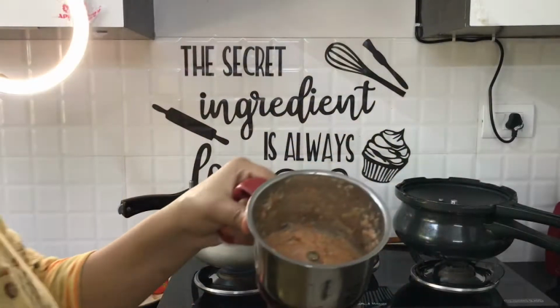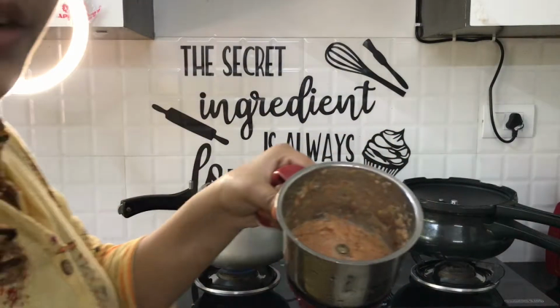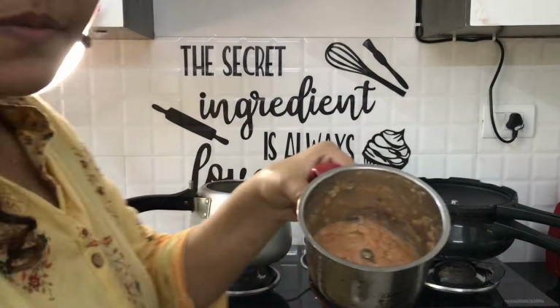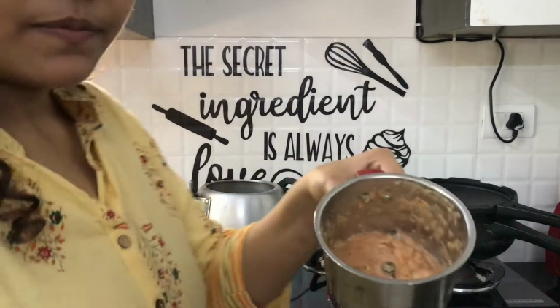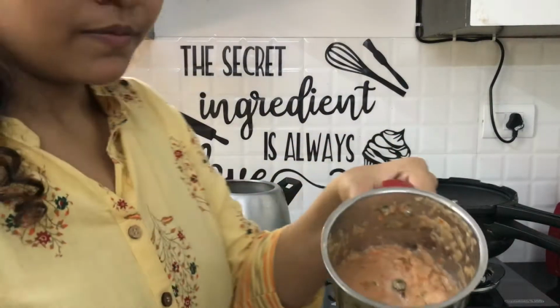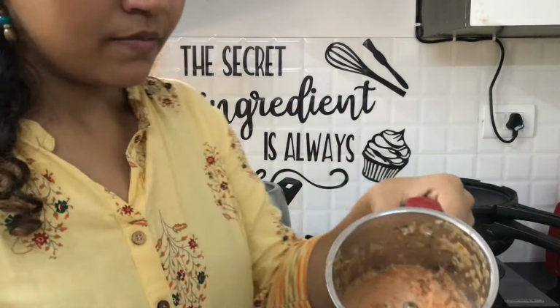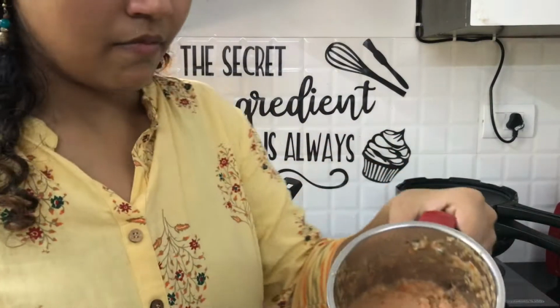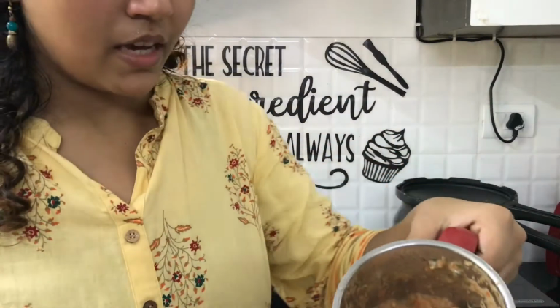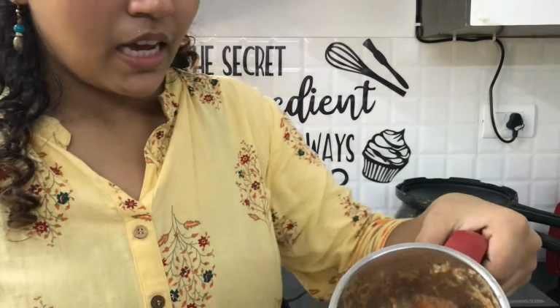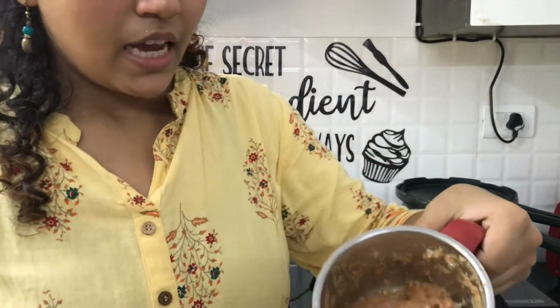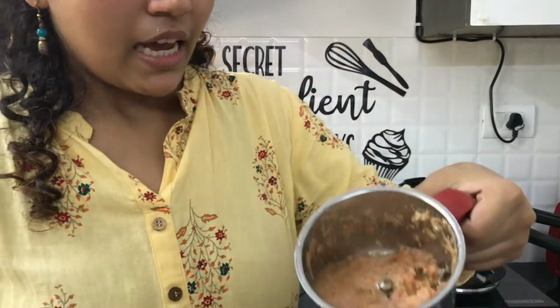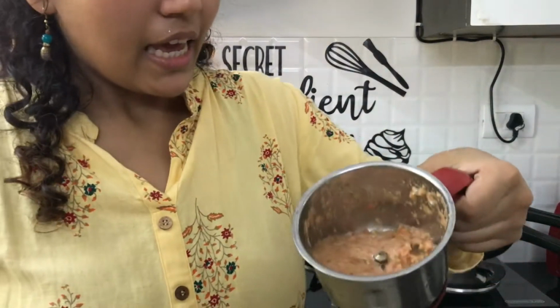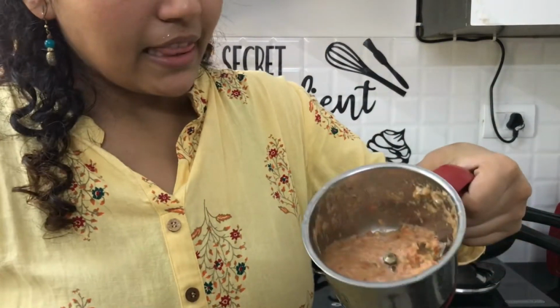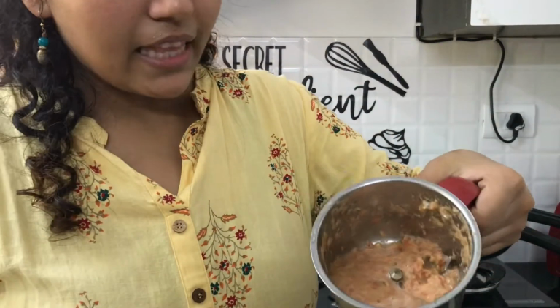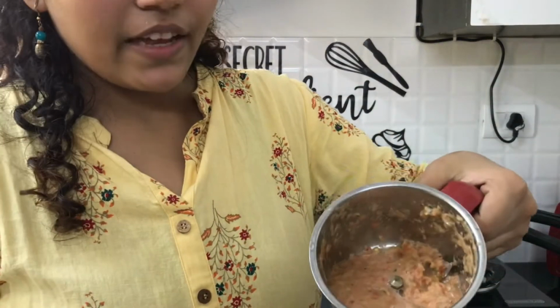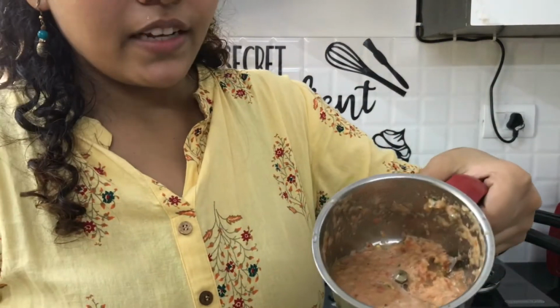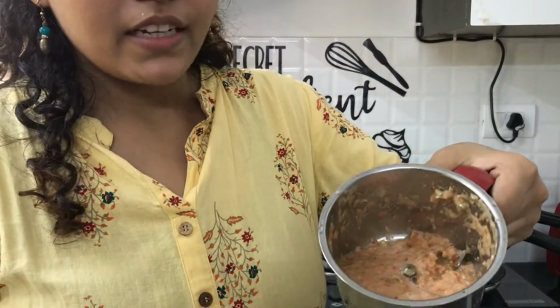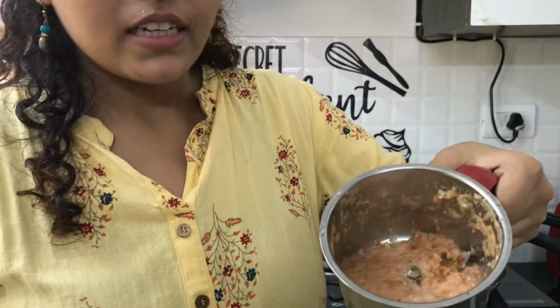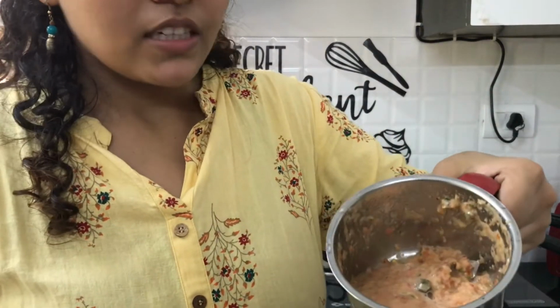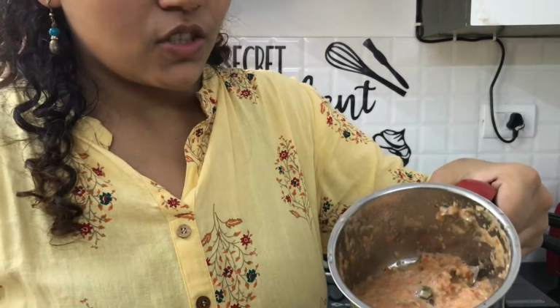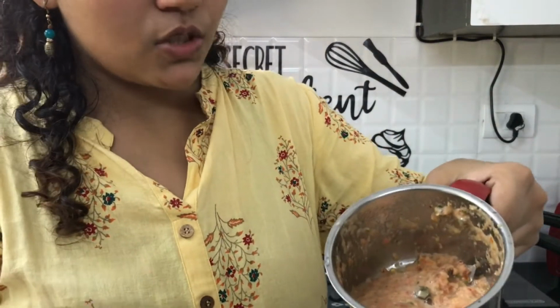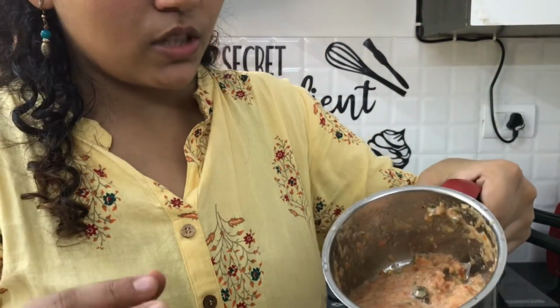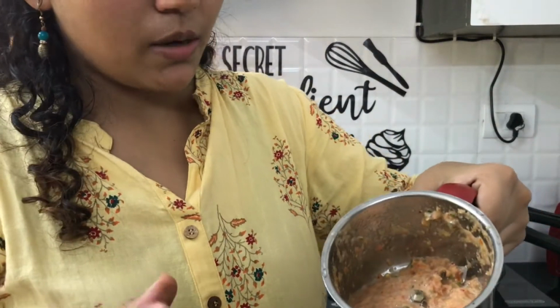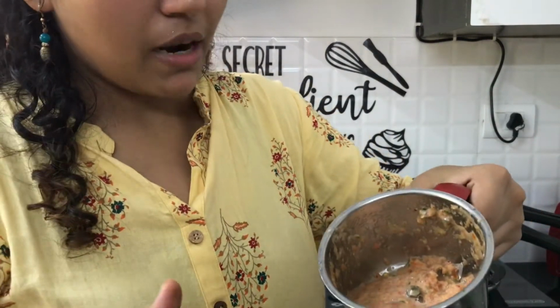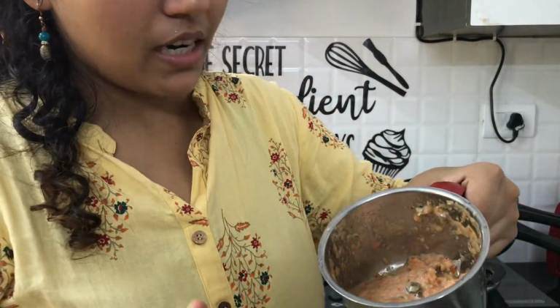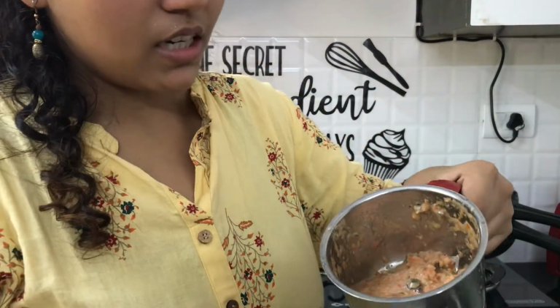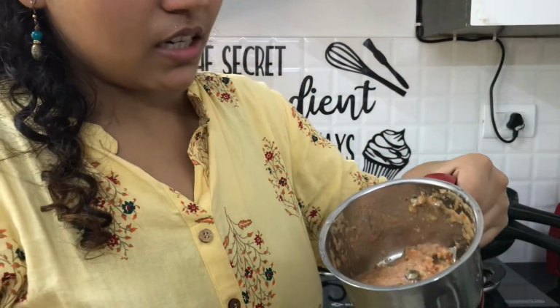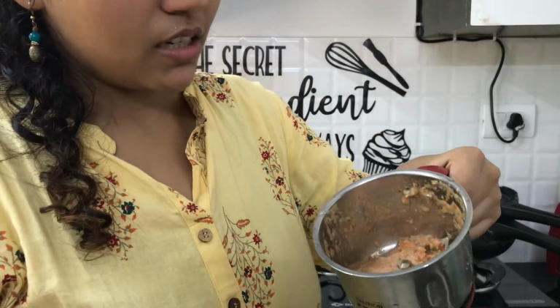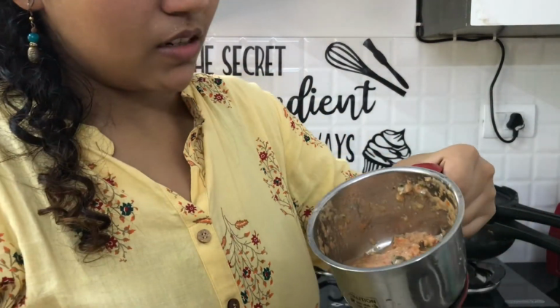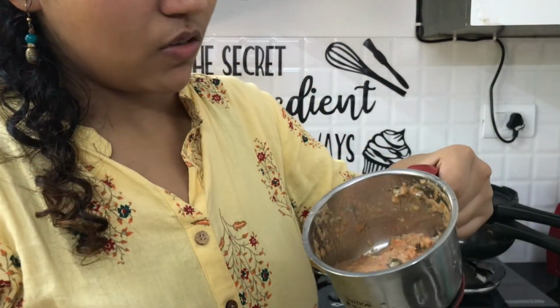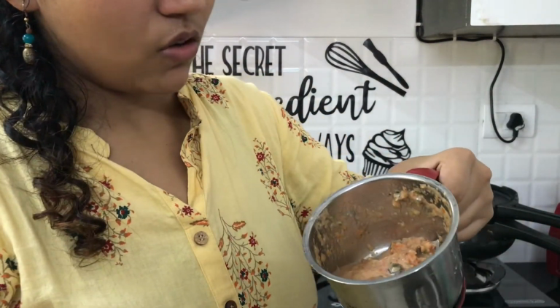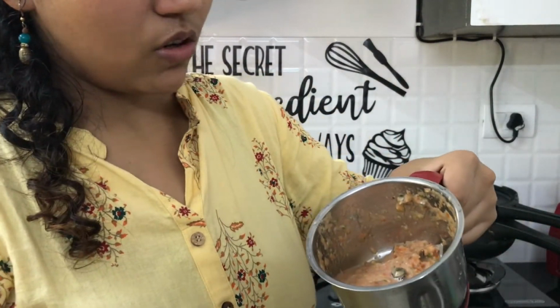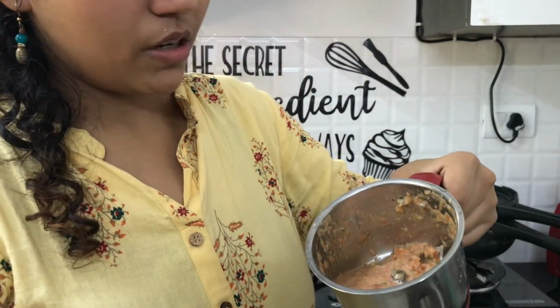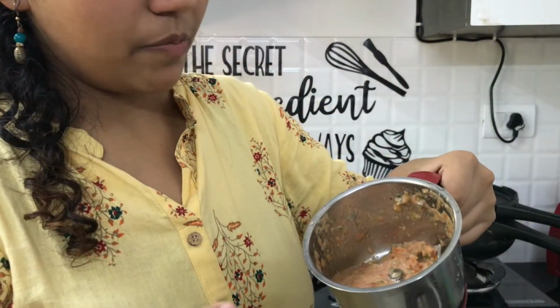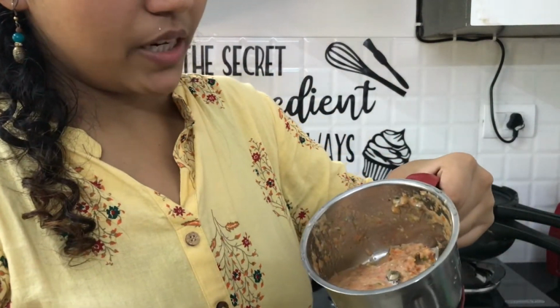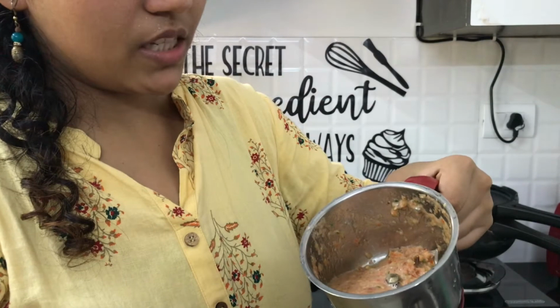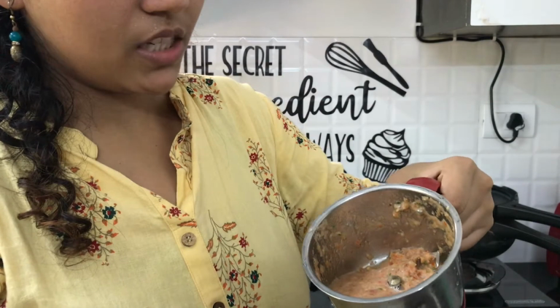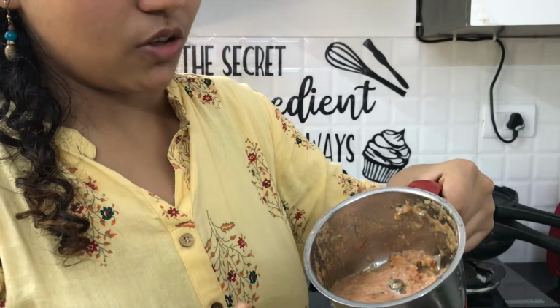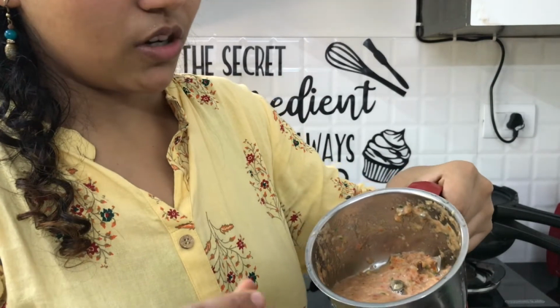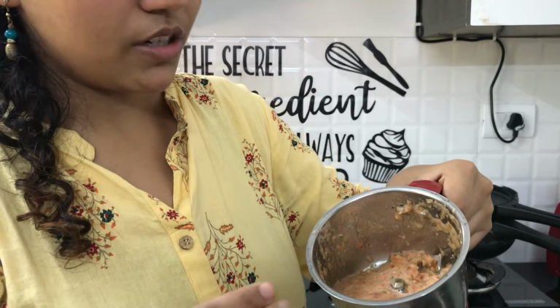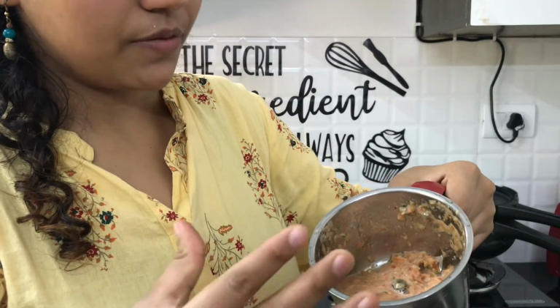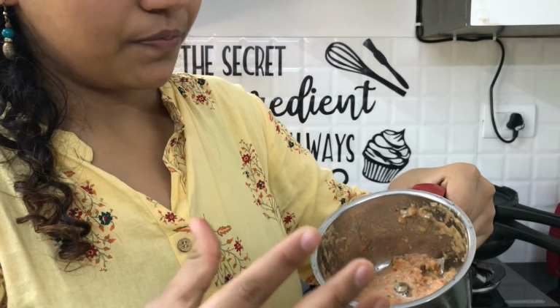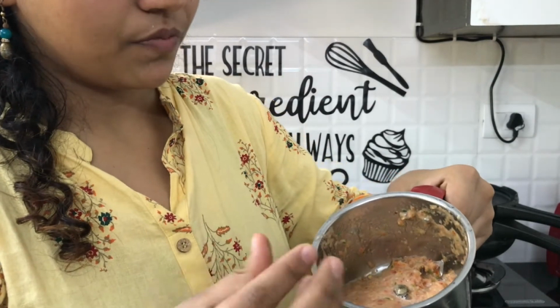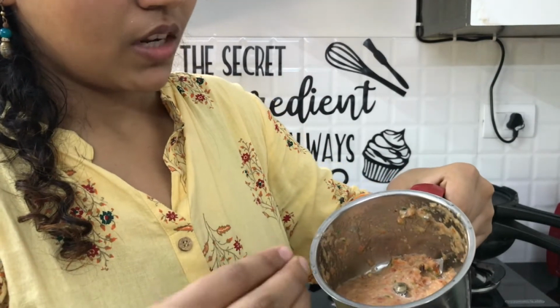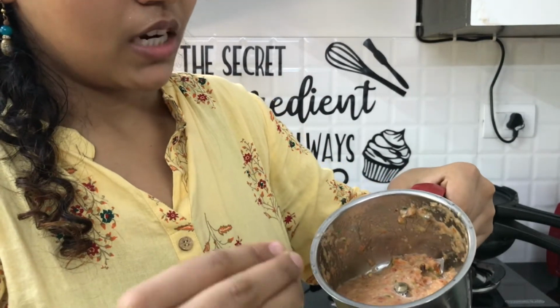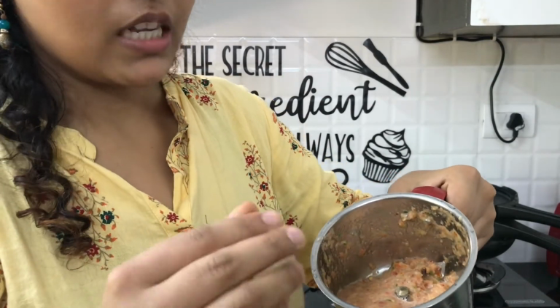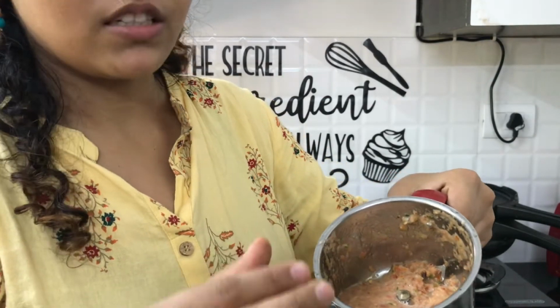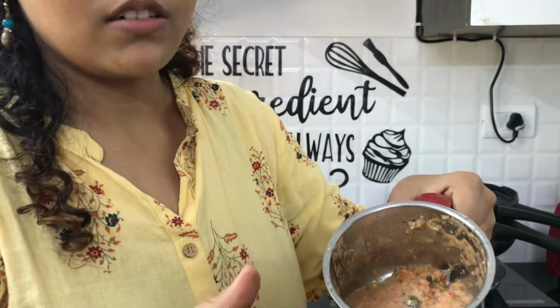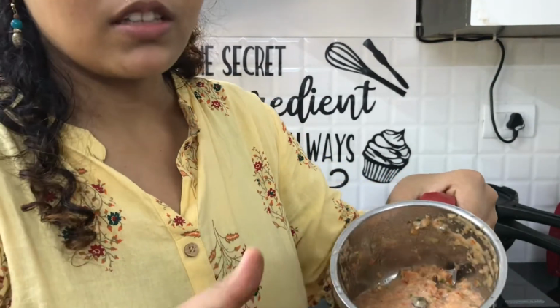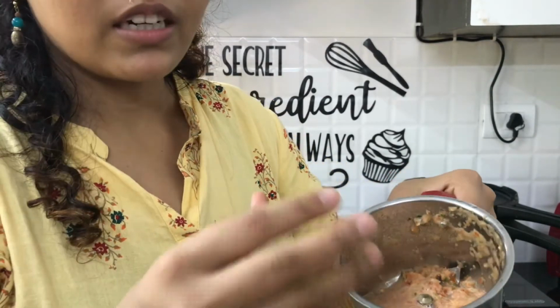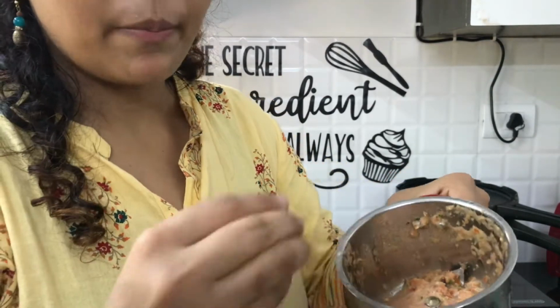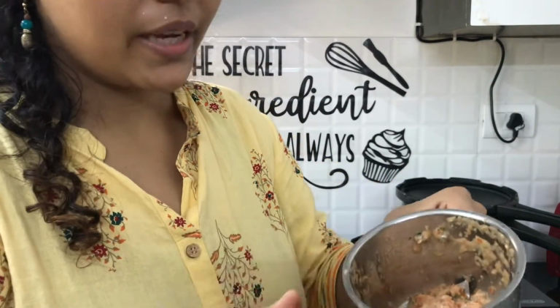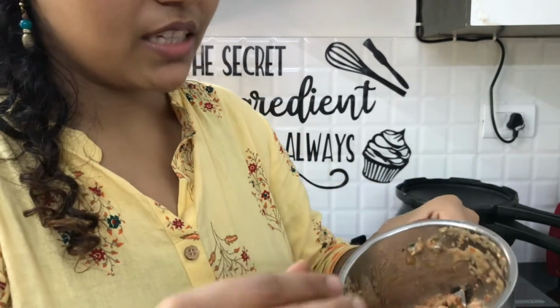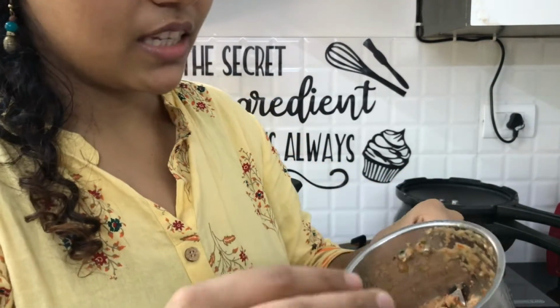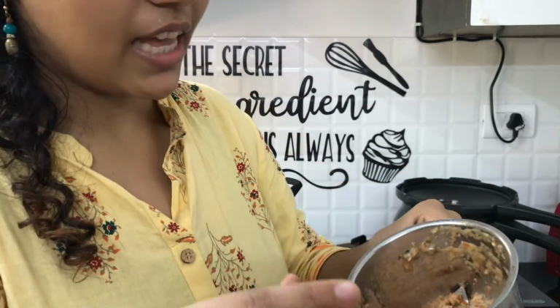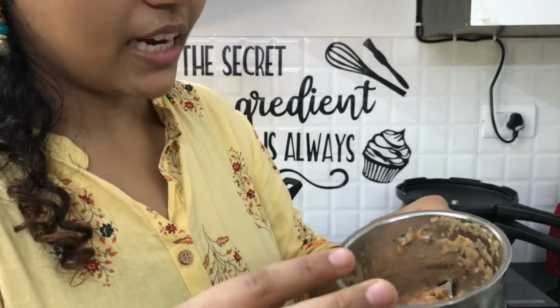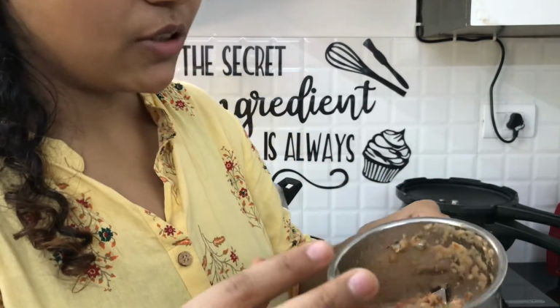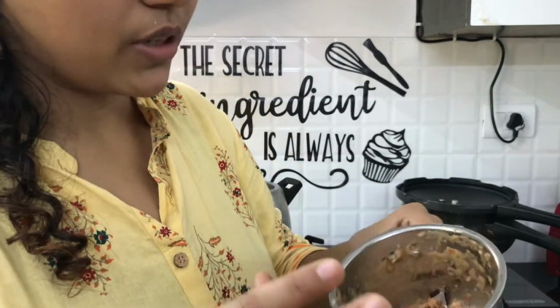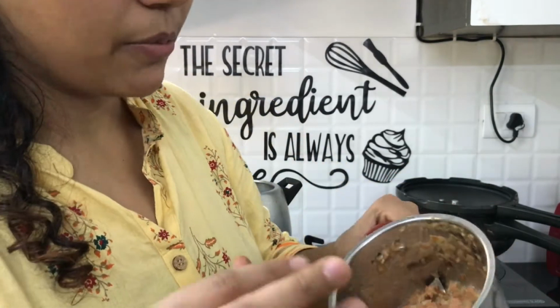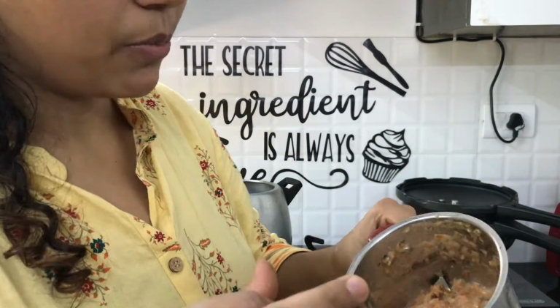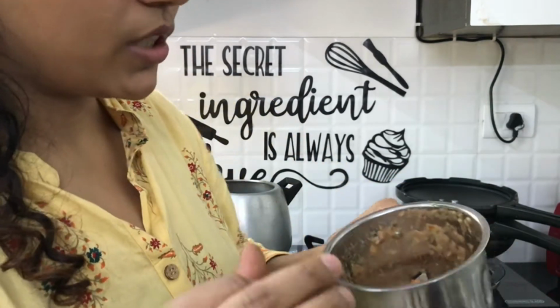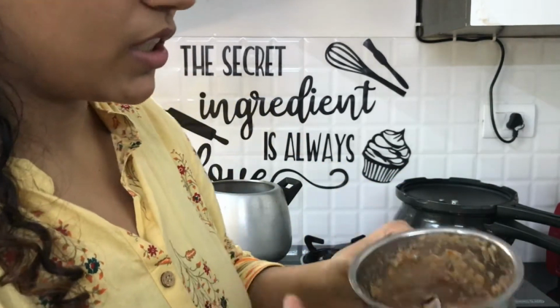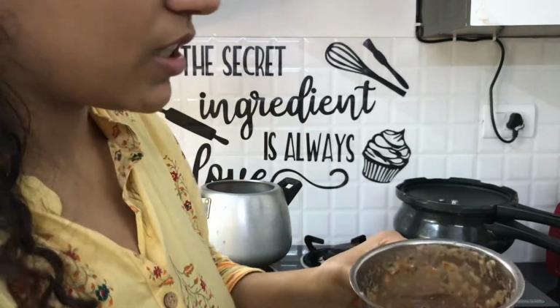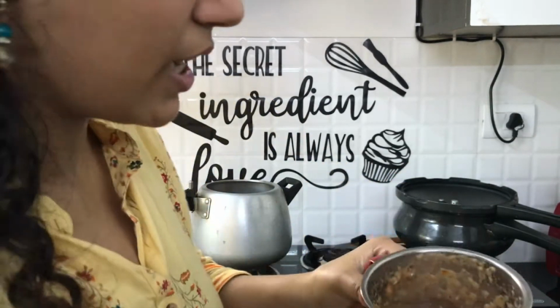And then tomato, chili, and garlic paste that you can put inside.